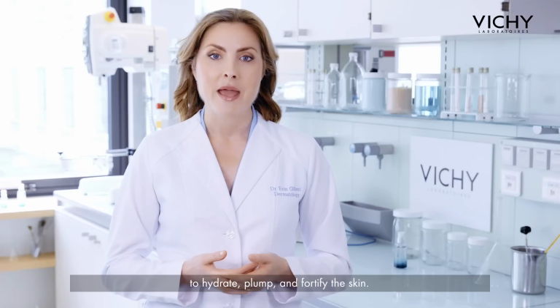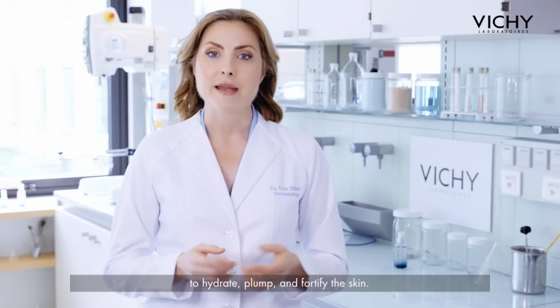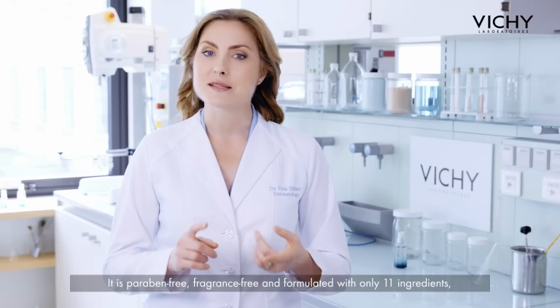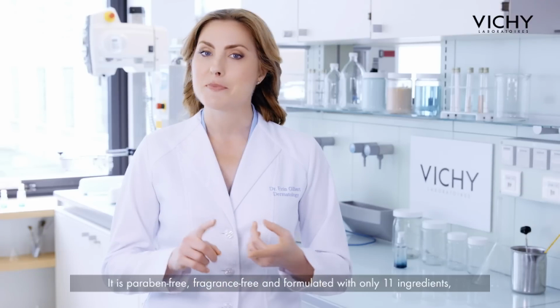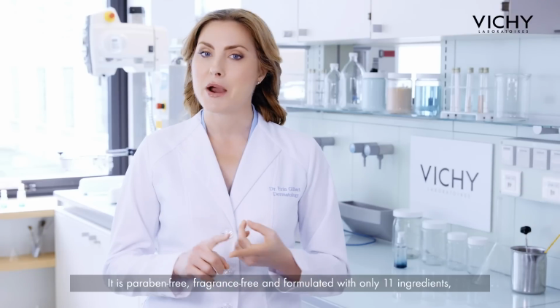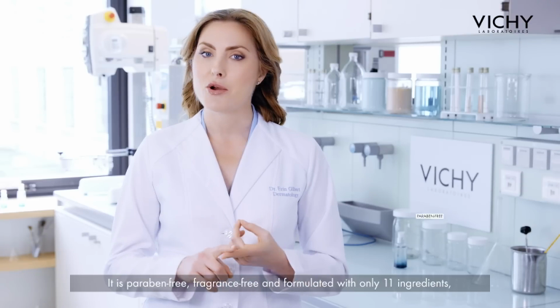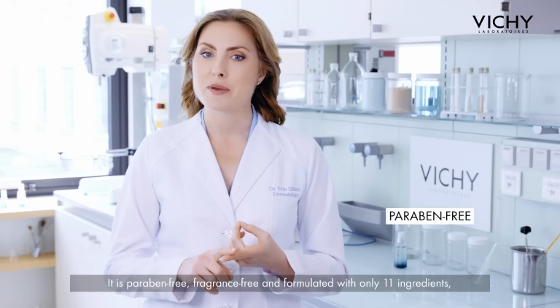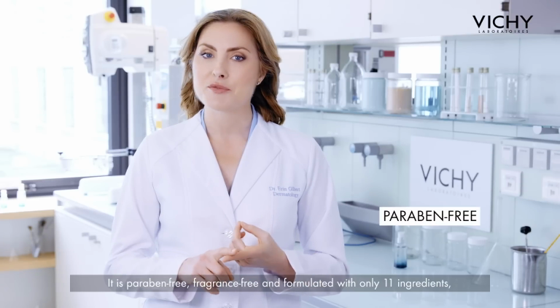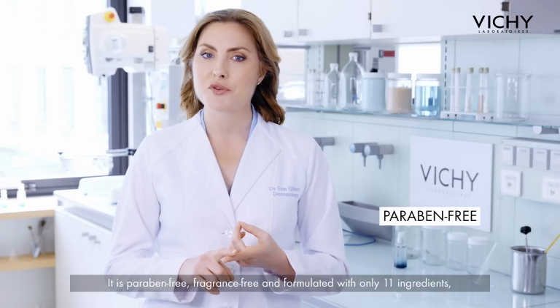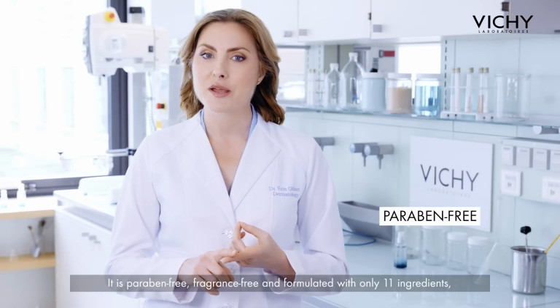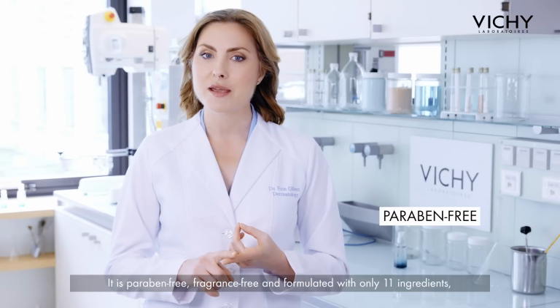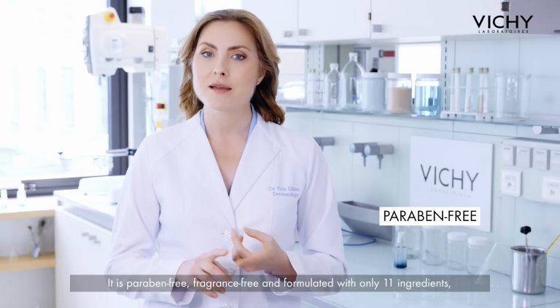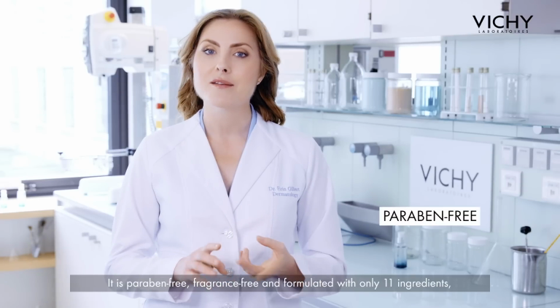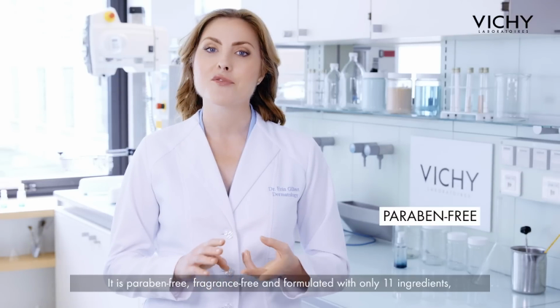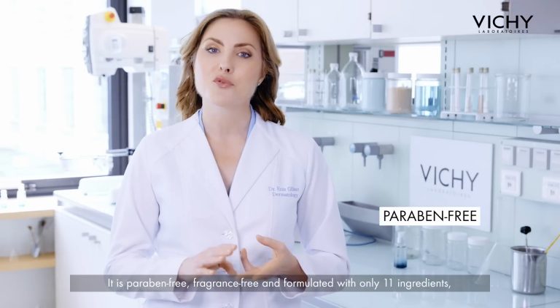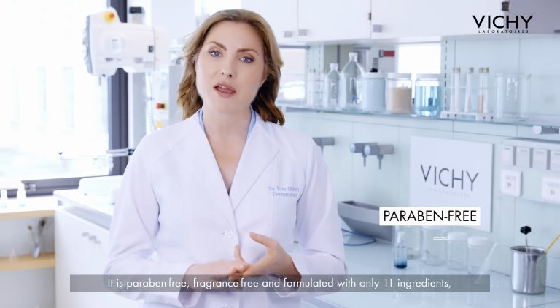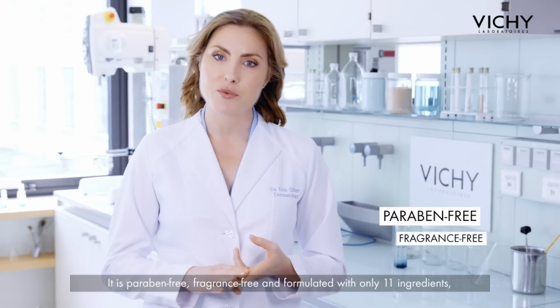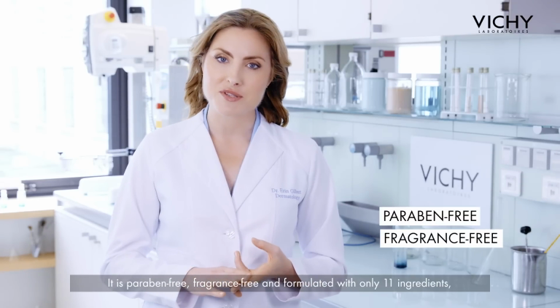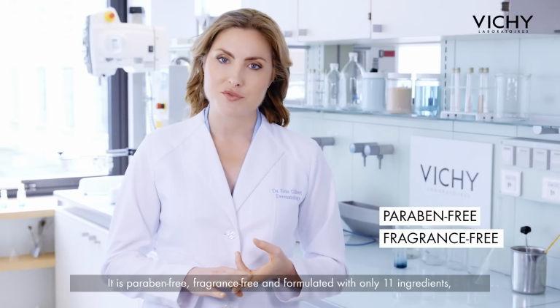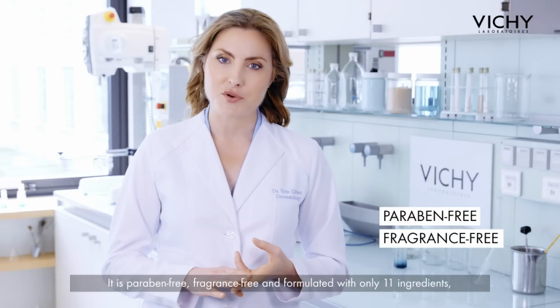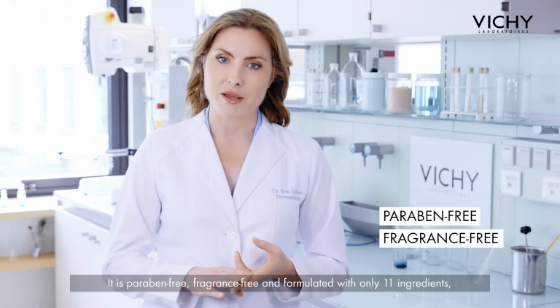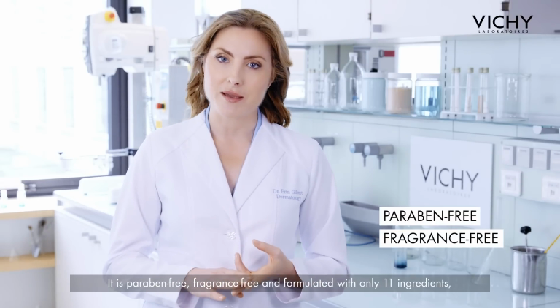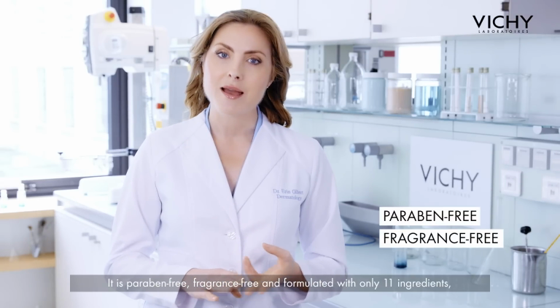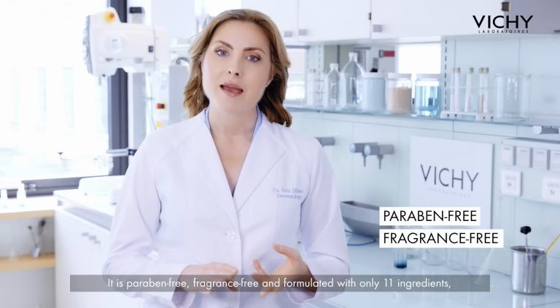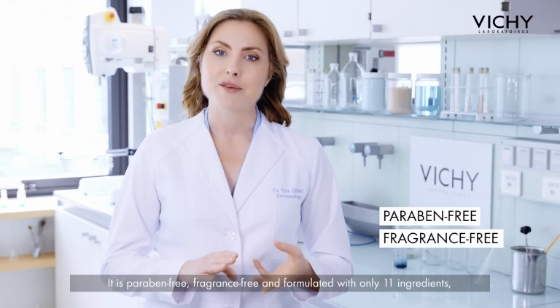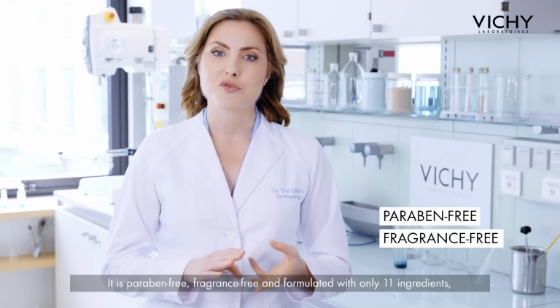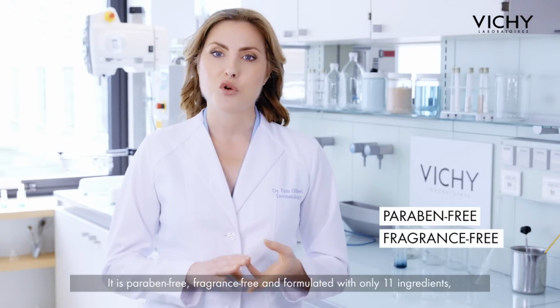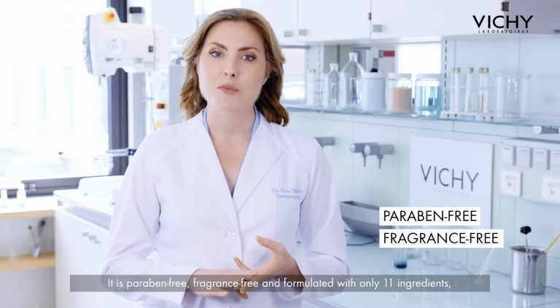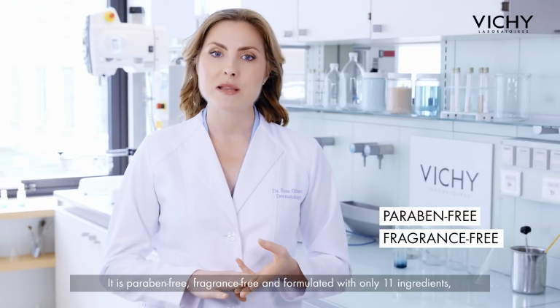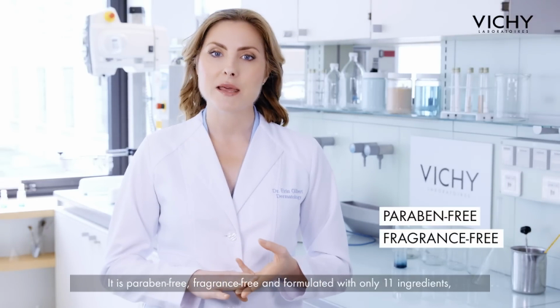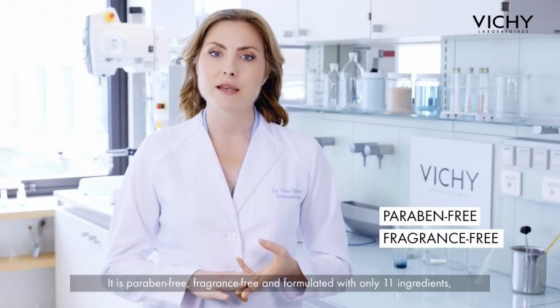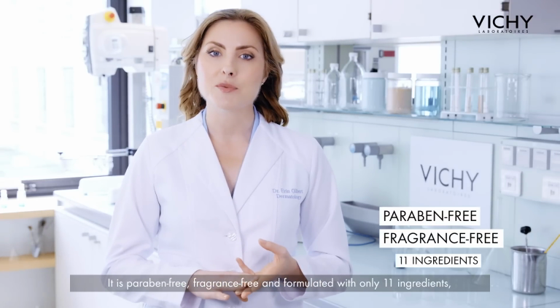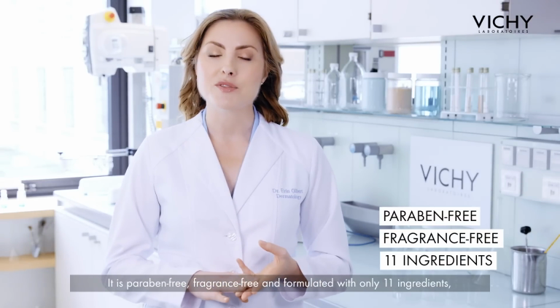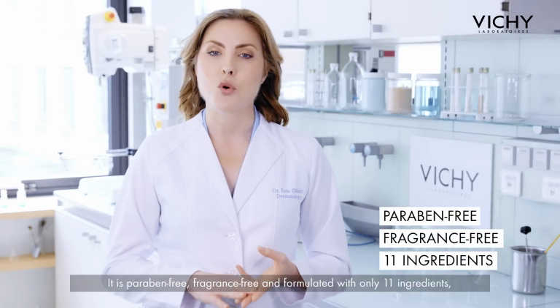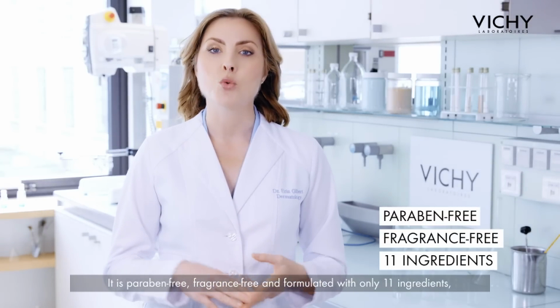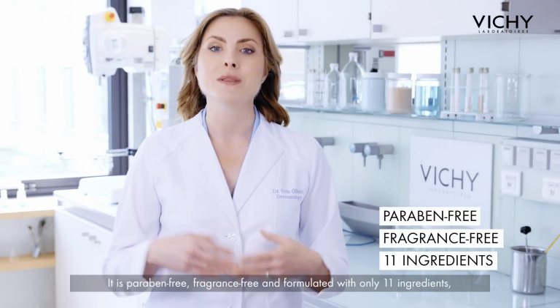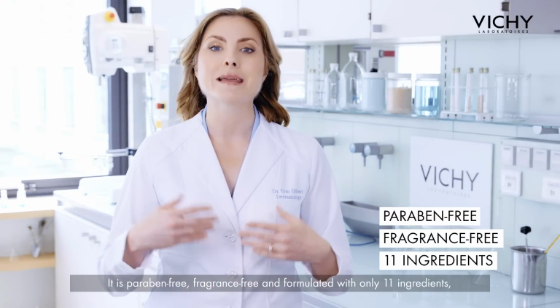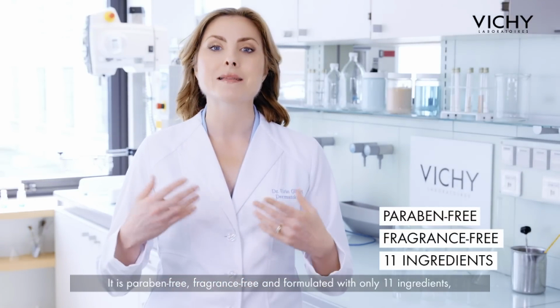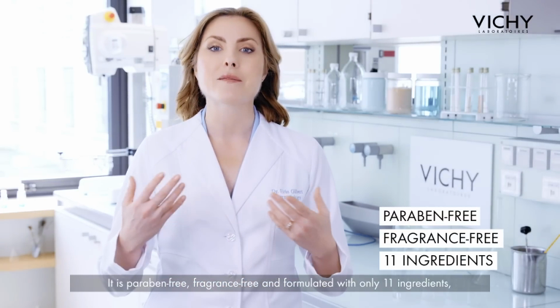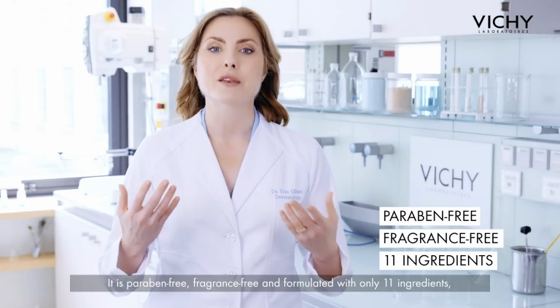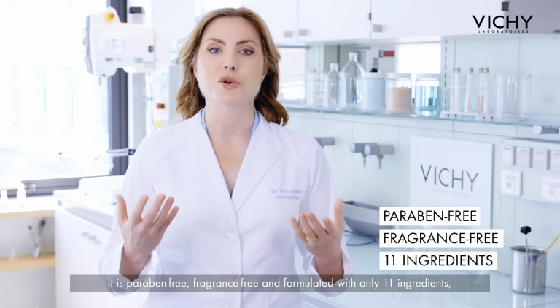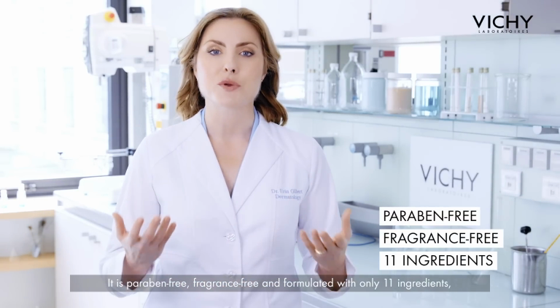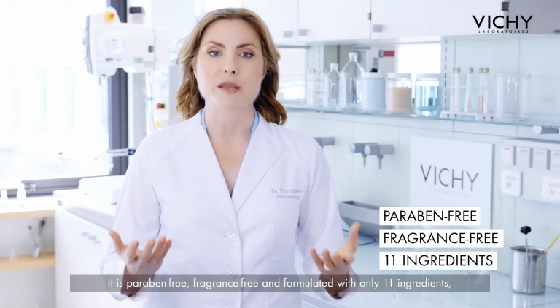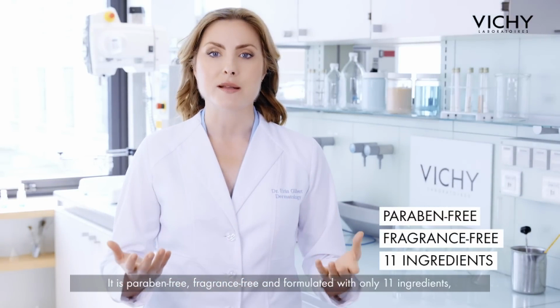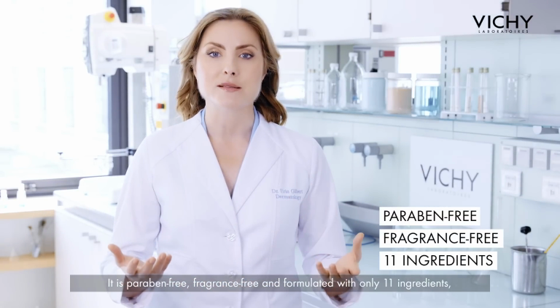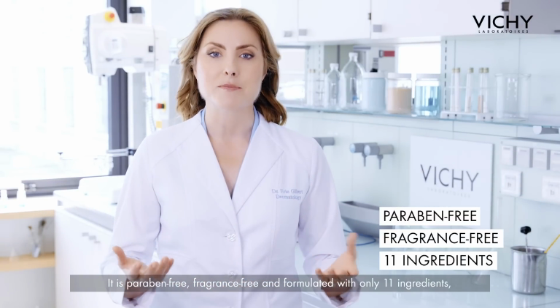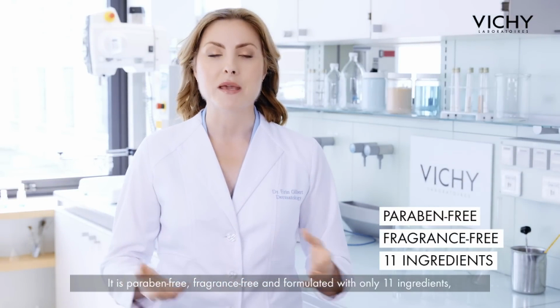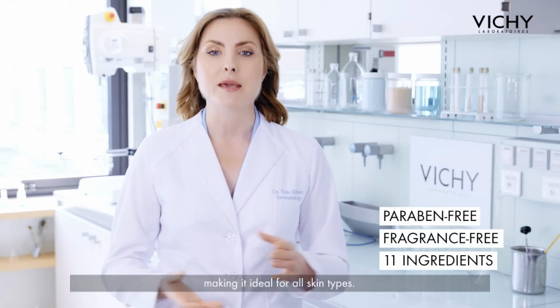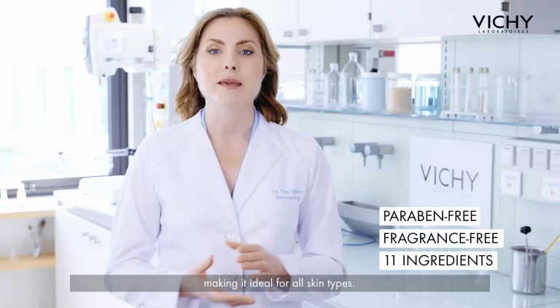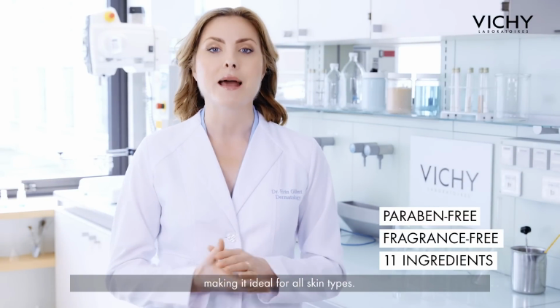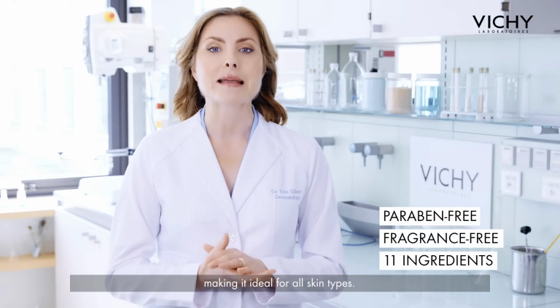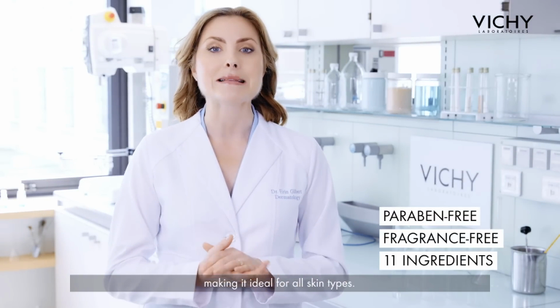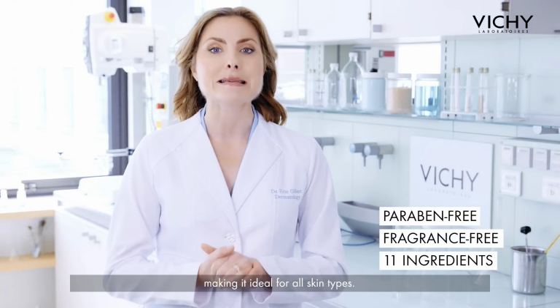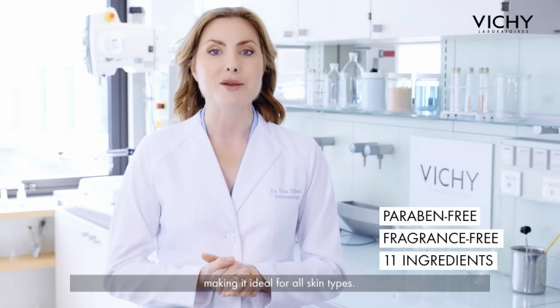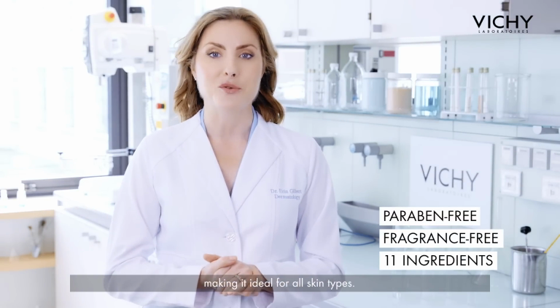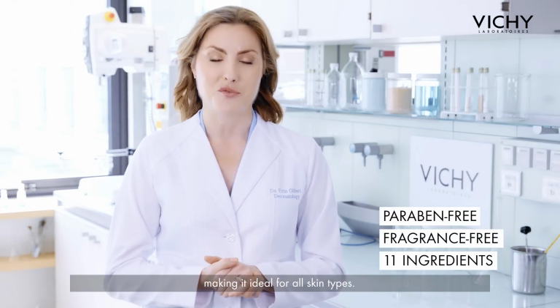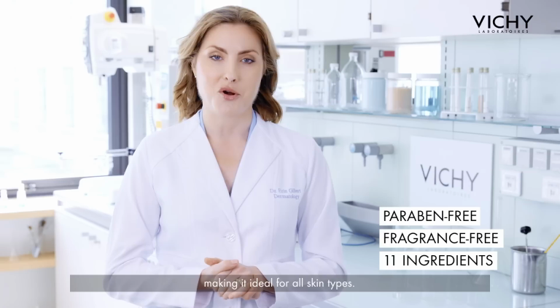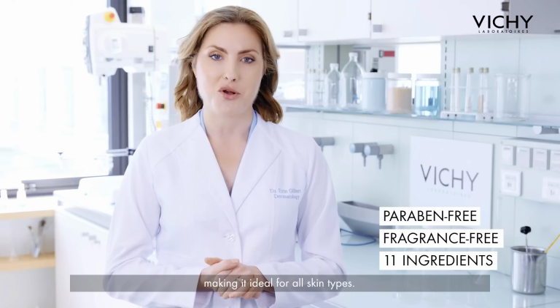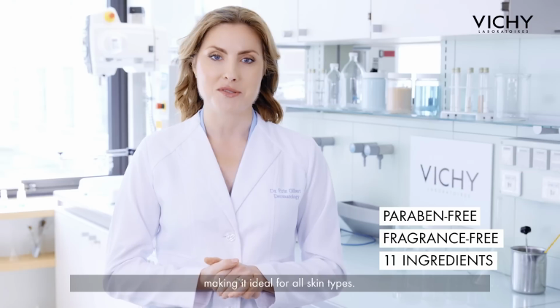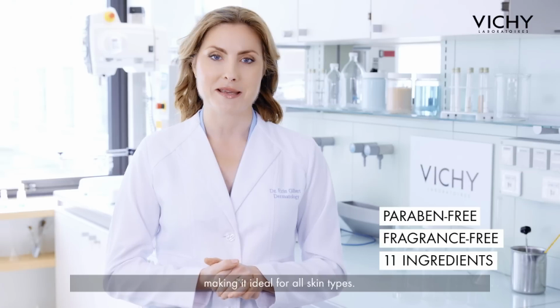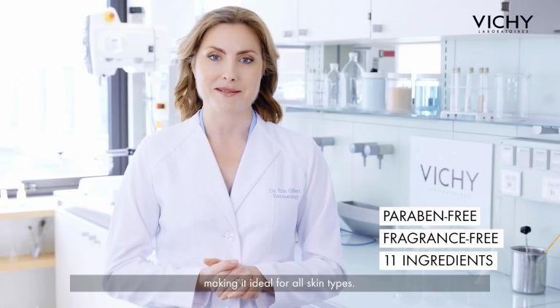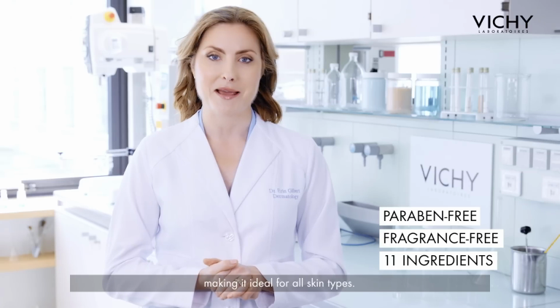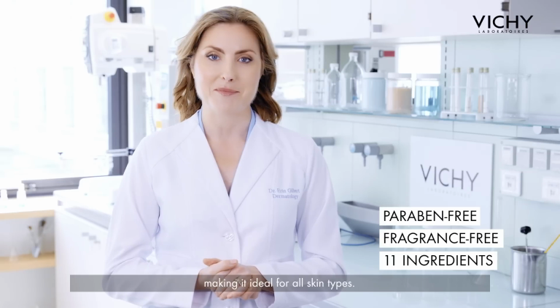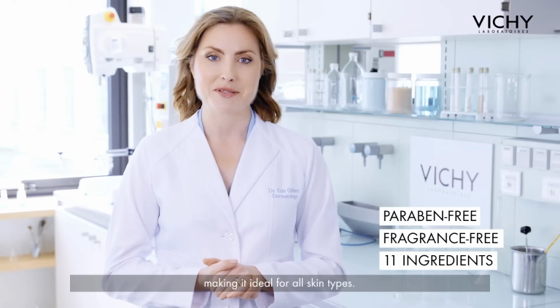It's paraben-free, fragrance-free, and formulated with only 11 ingredients, making it ideal for all skin types.